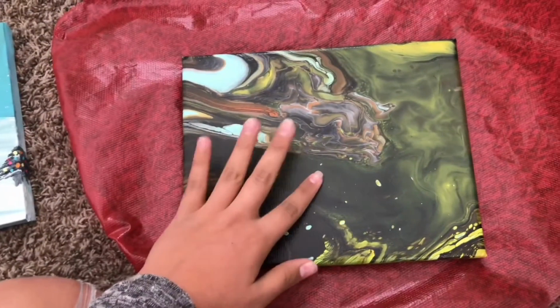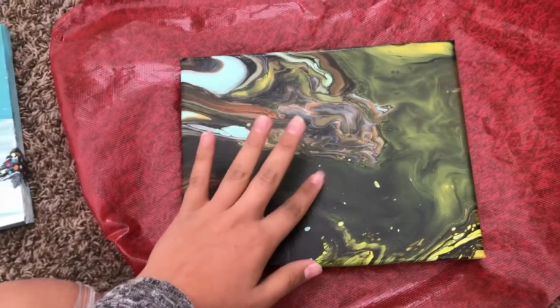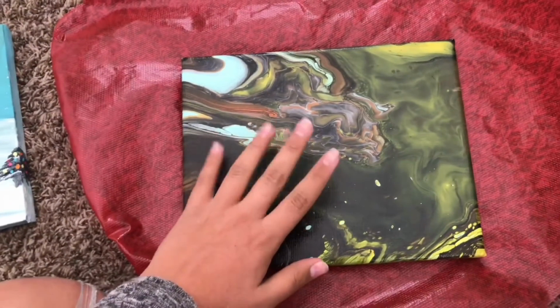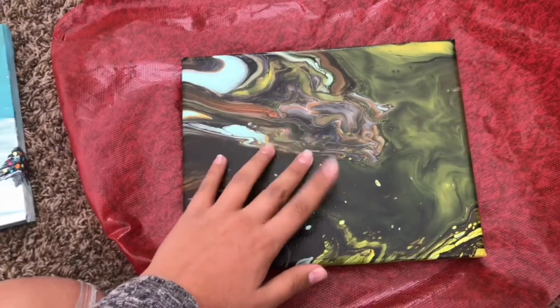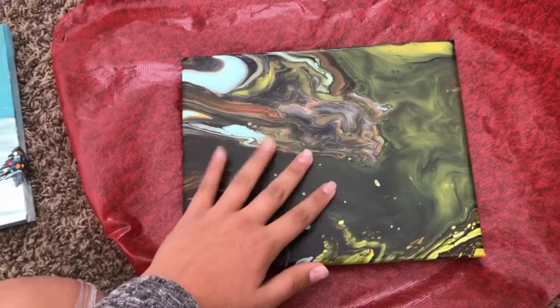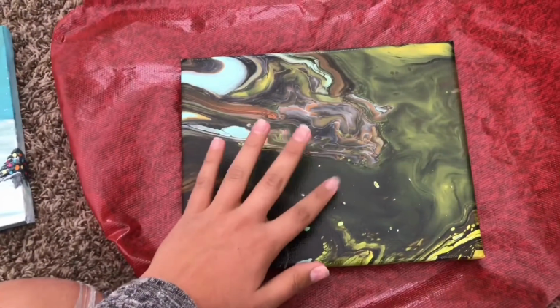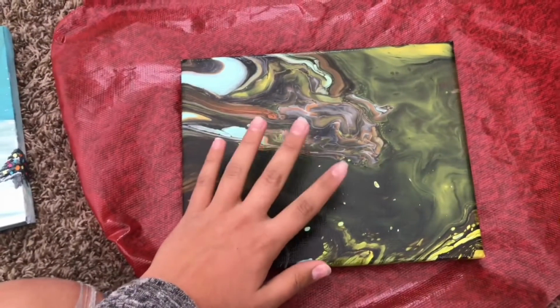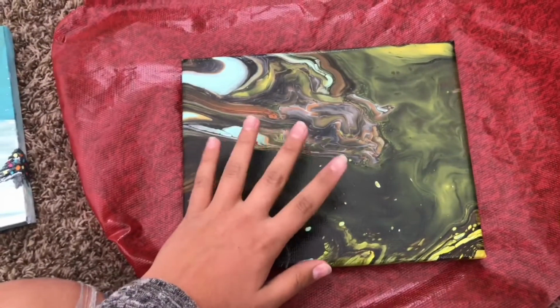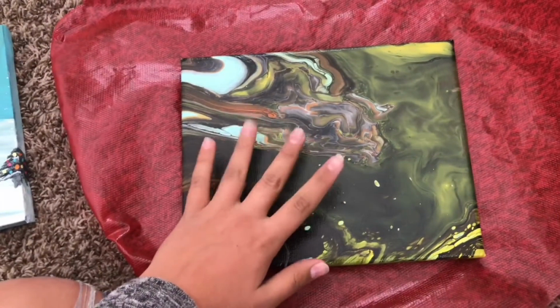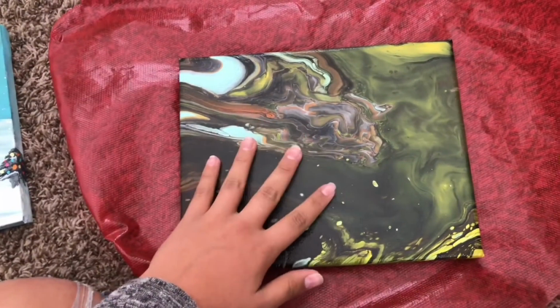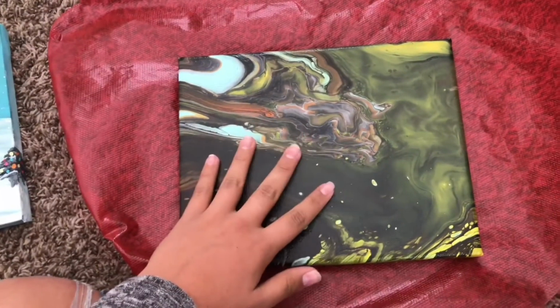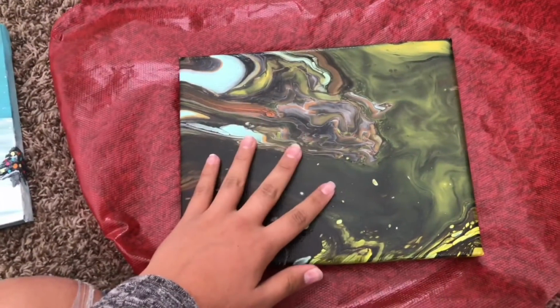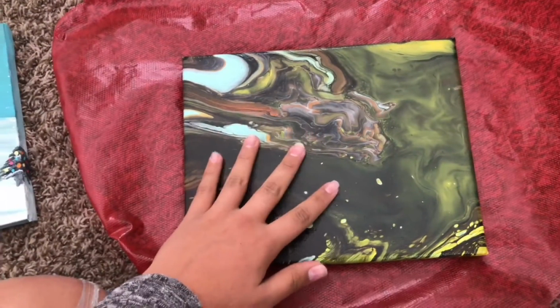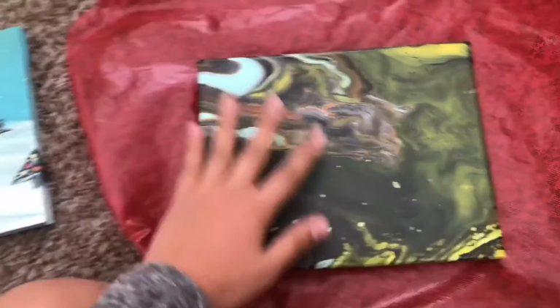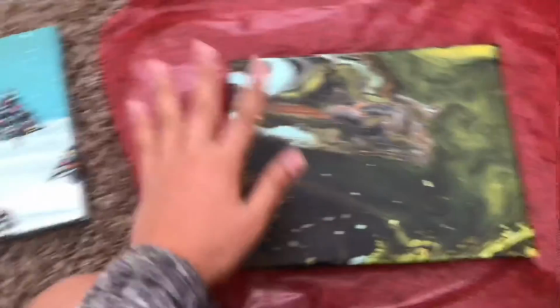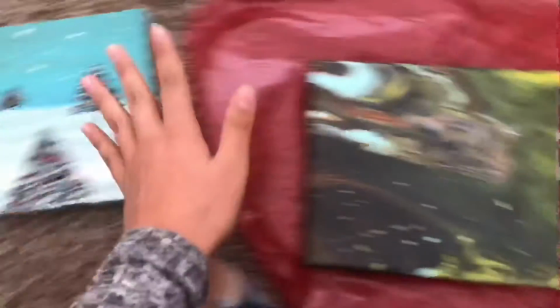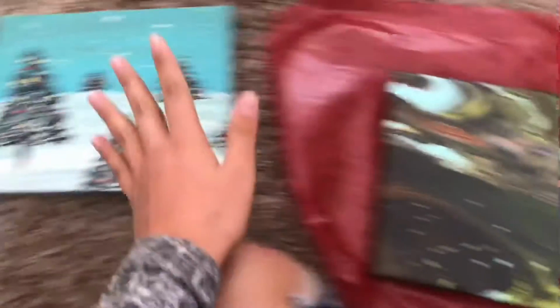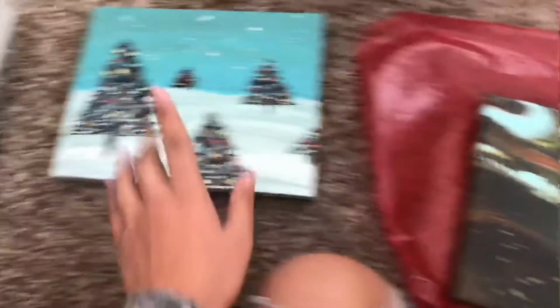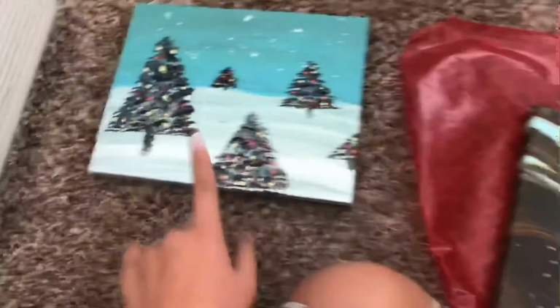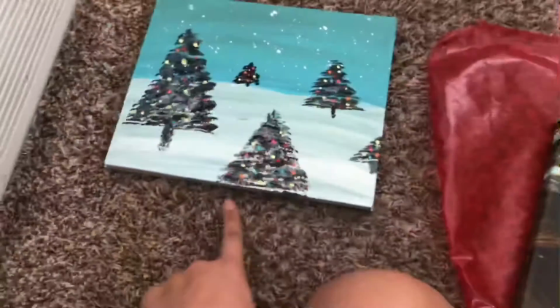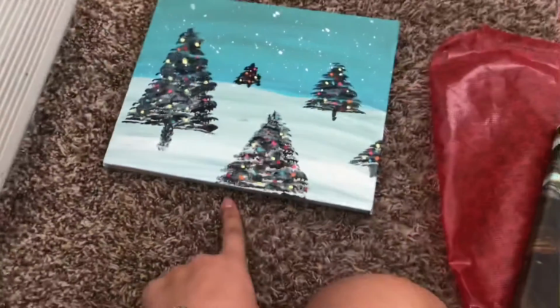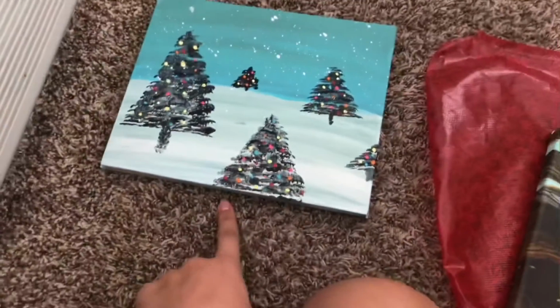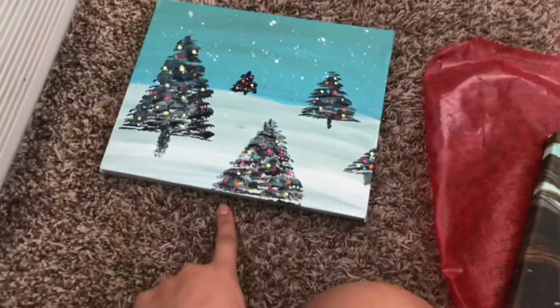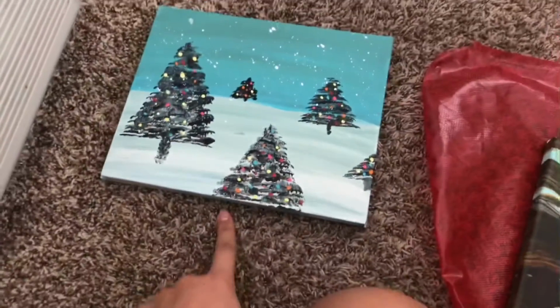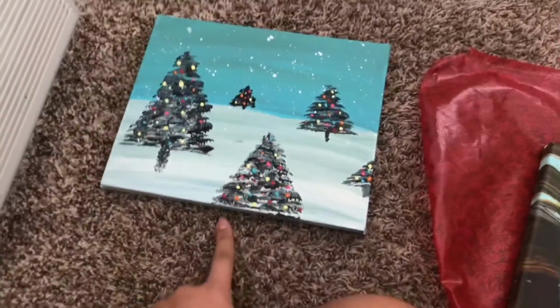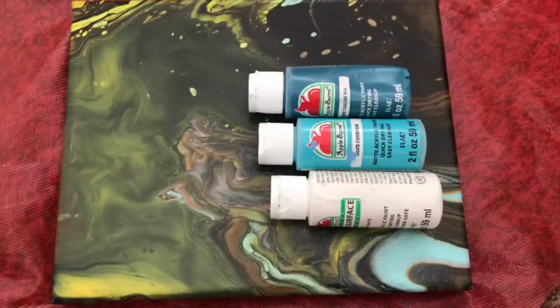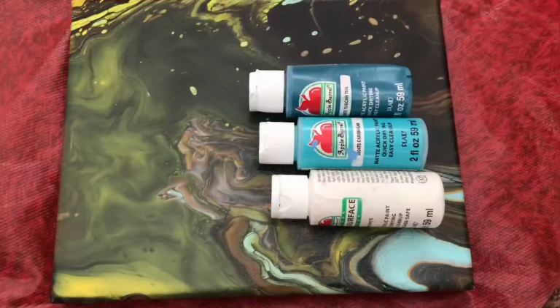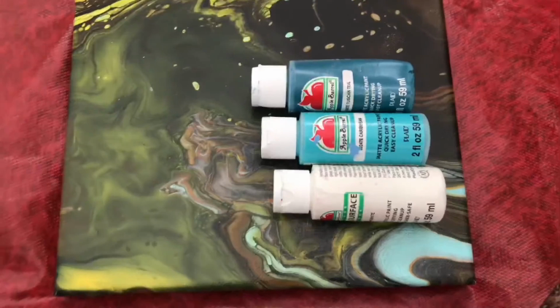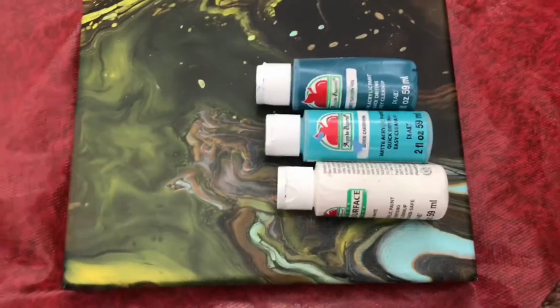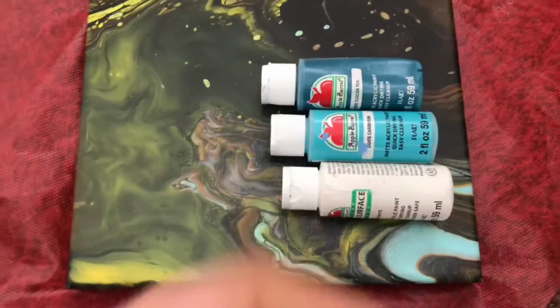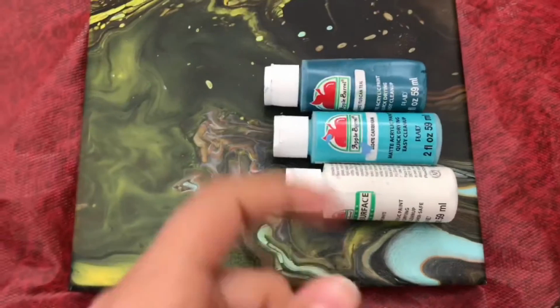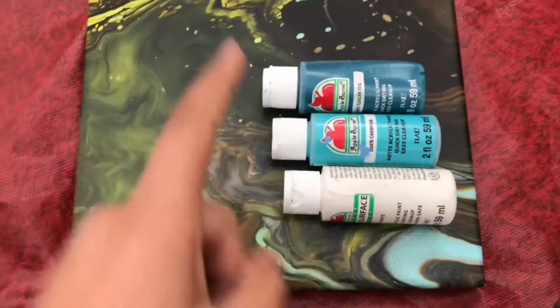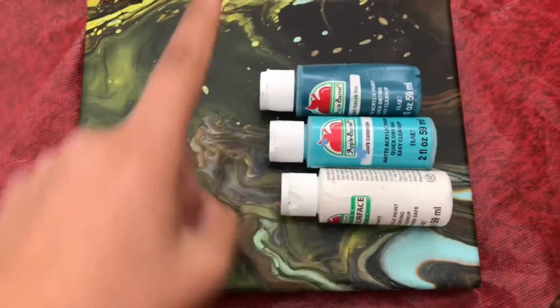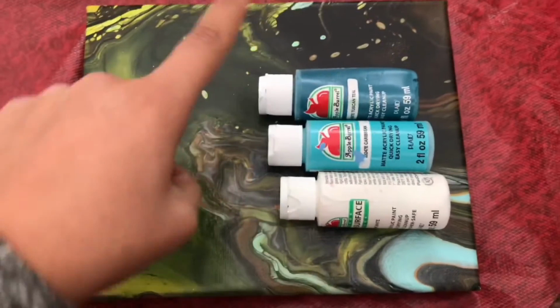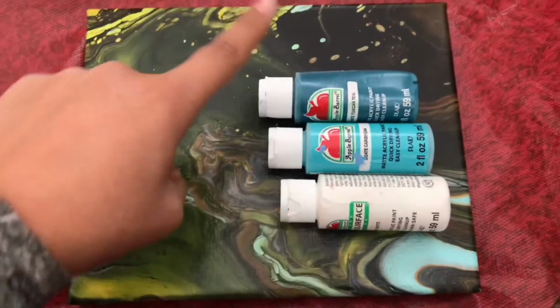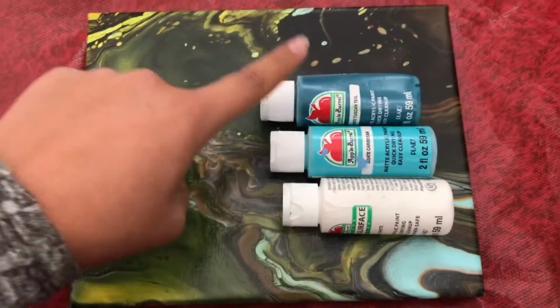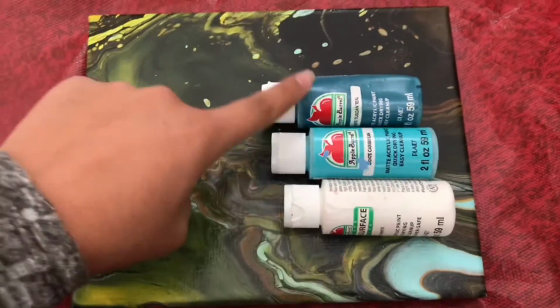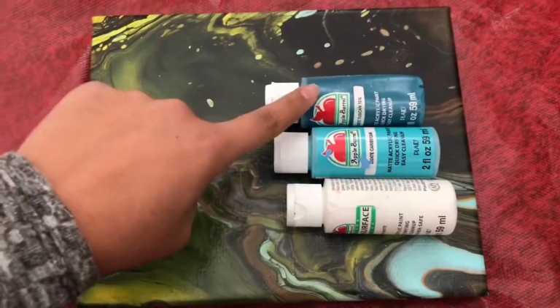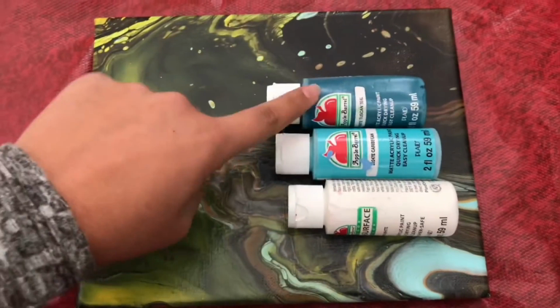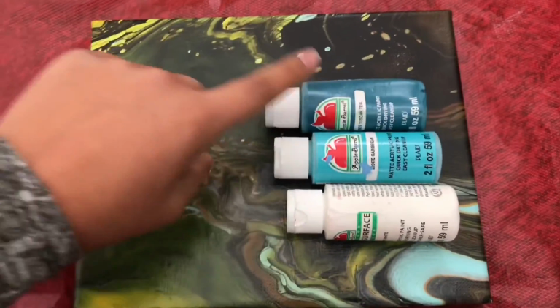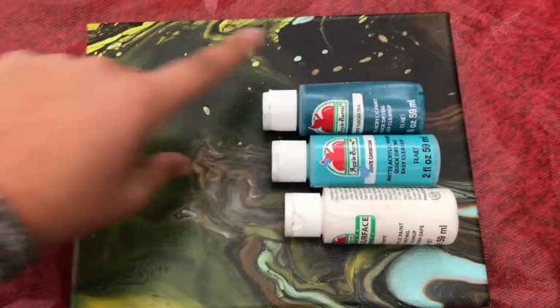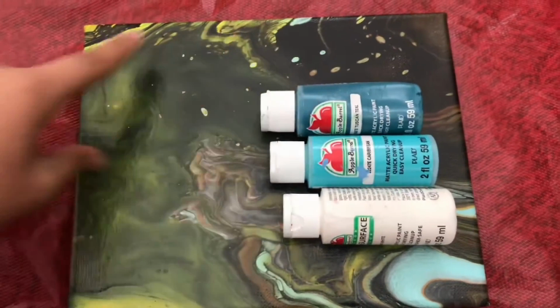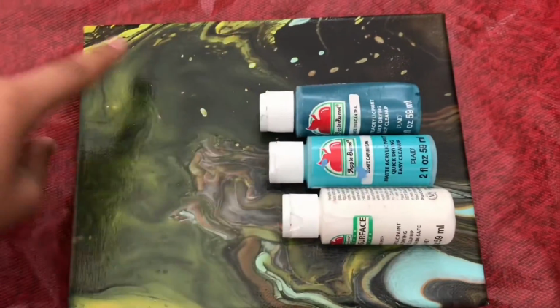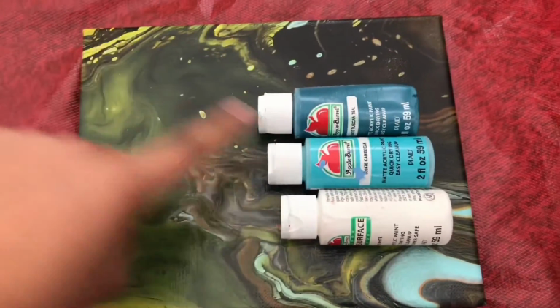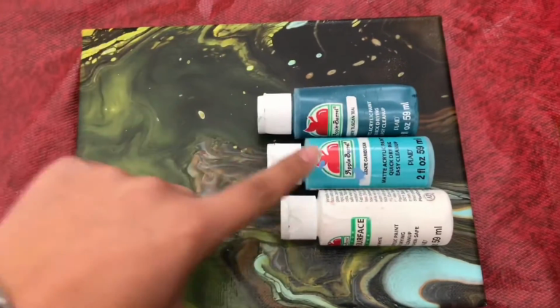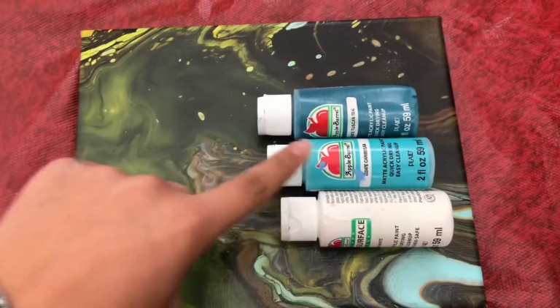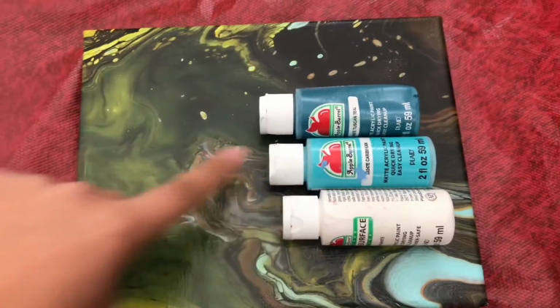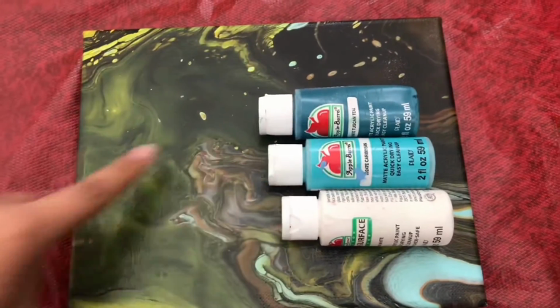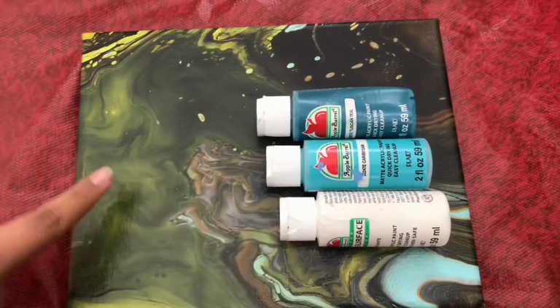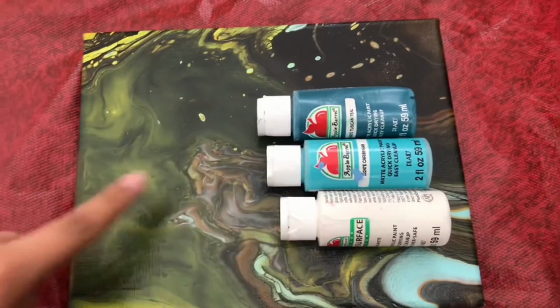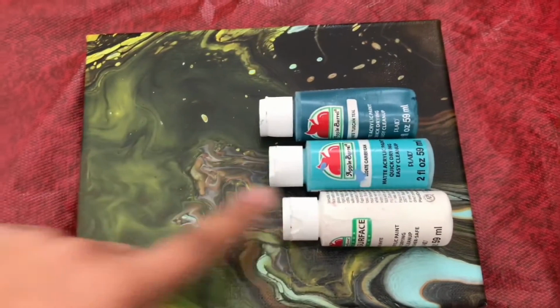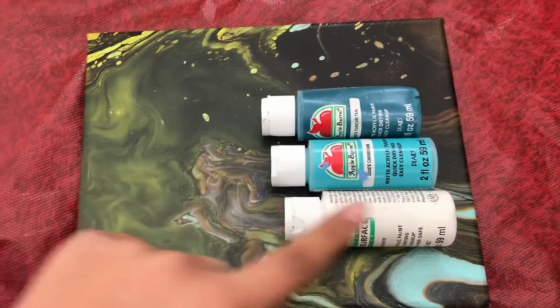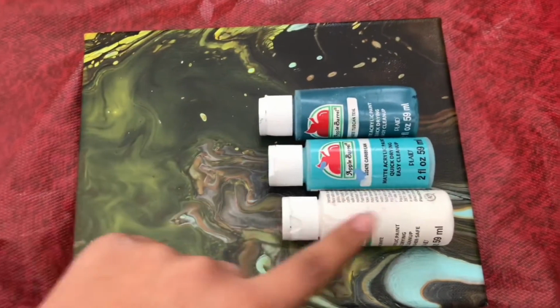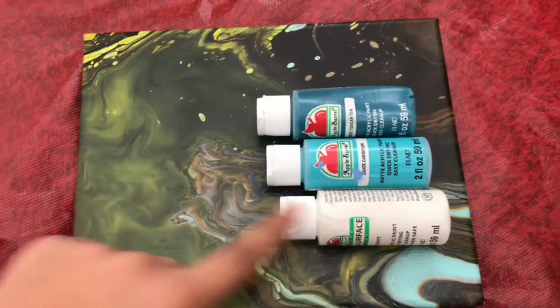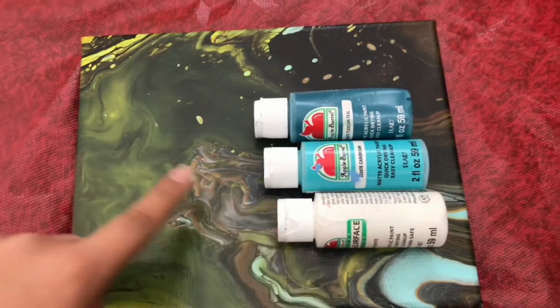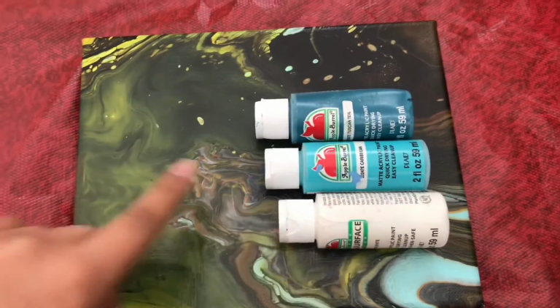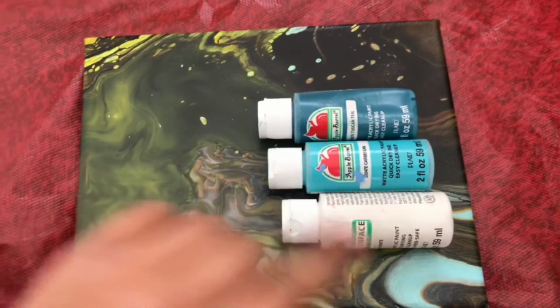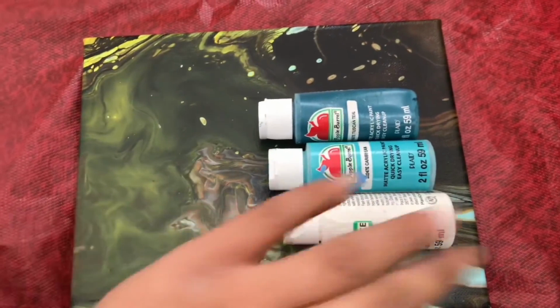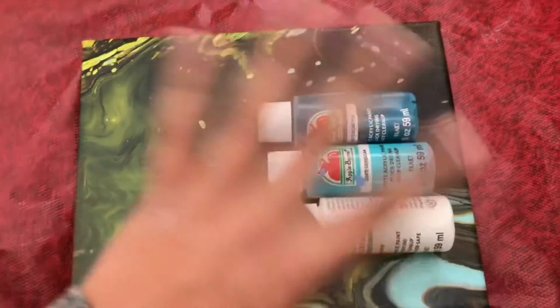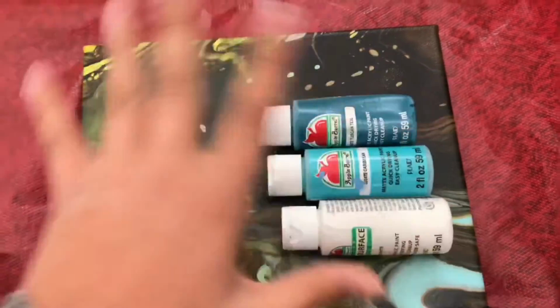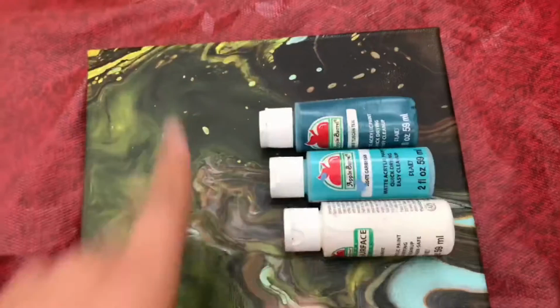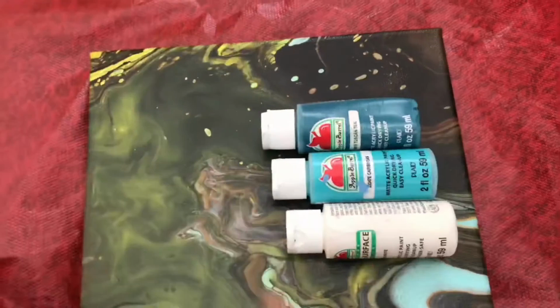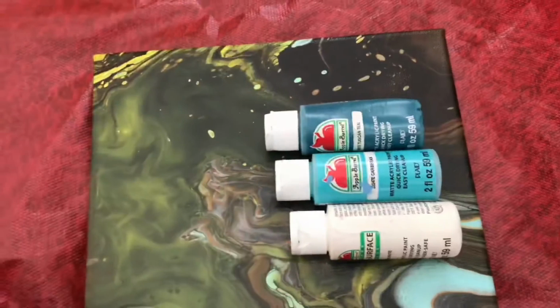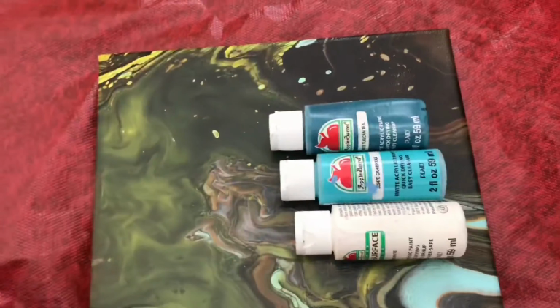So I found this painting that my sister gave me and I'm going to turn it into a Christmas painting. First thing I'm going to do is add blue, light blue, and white and mix them all up together.